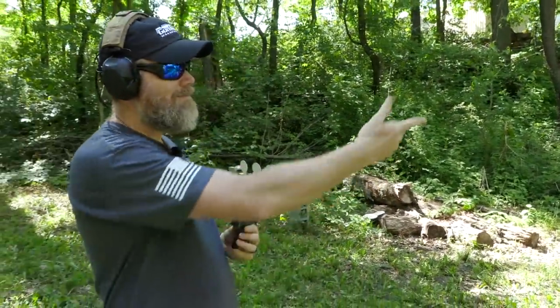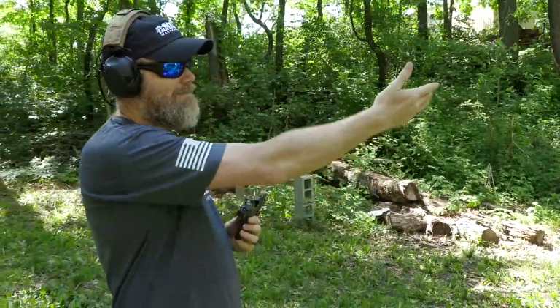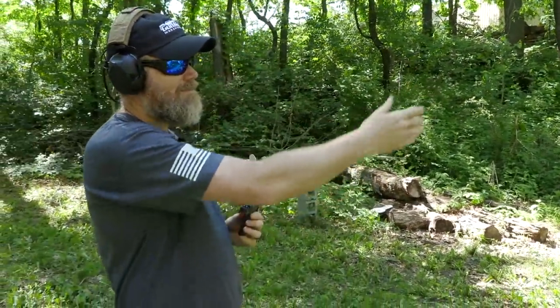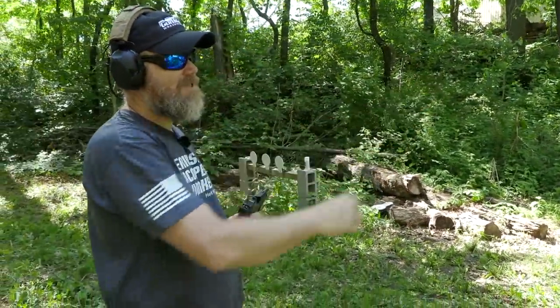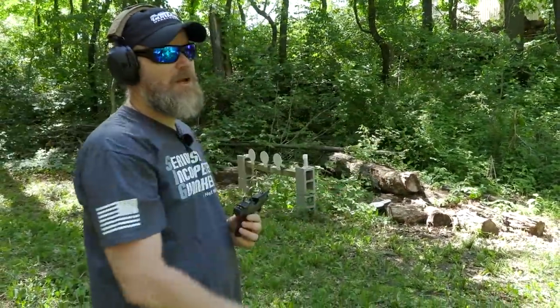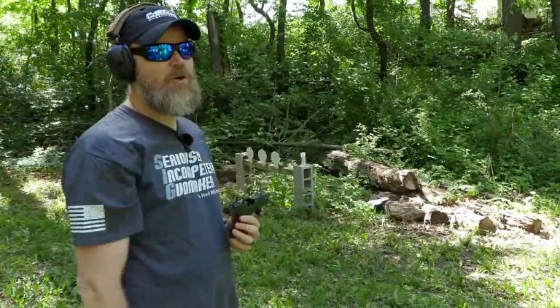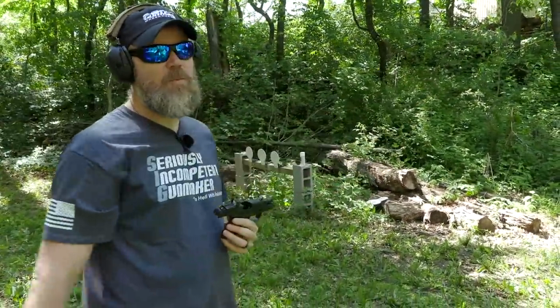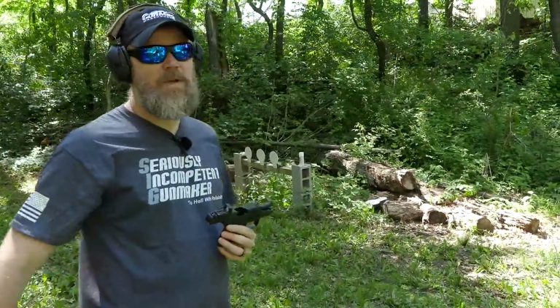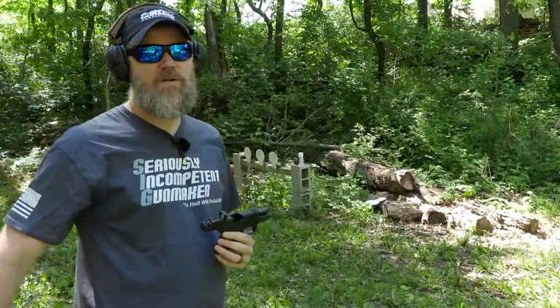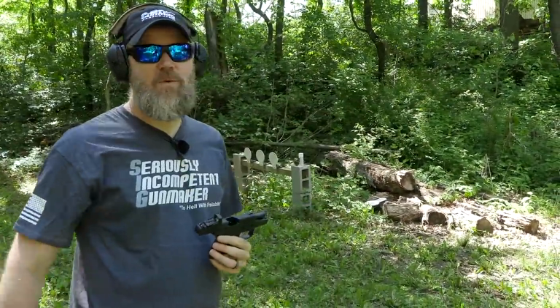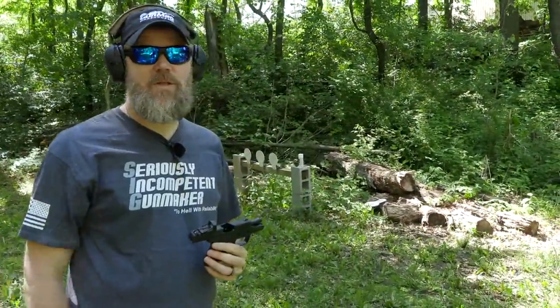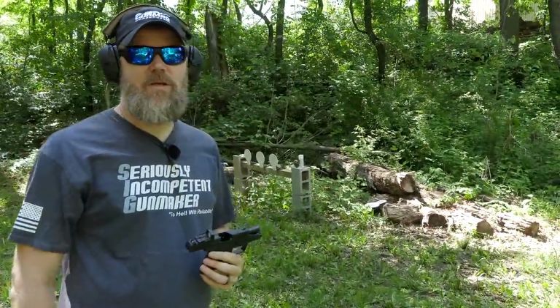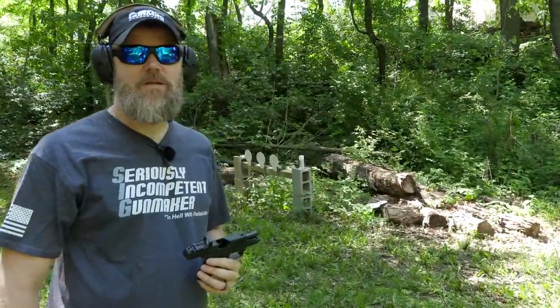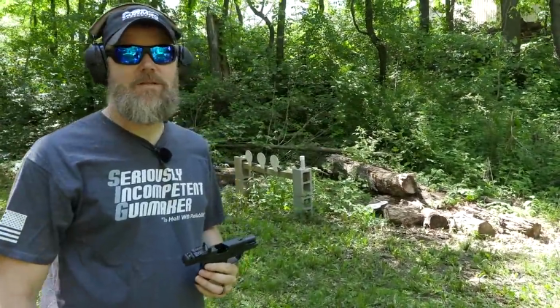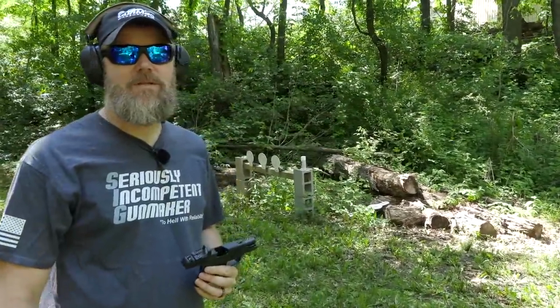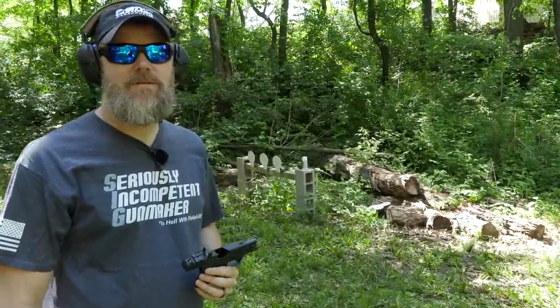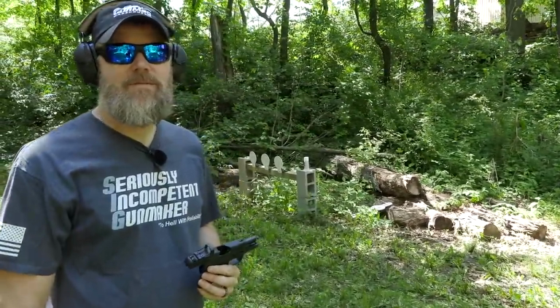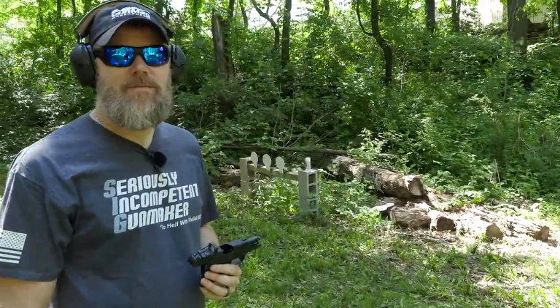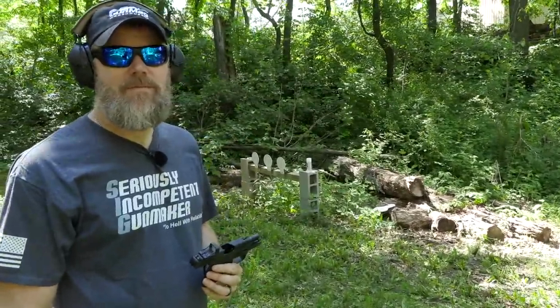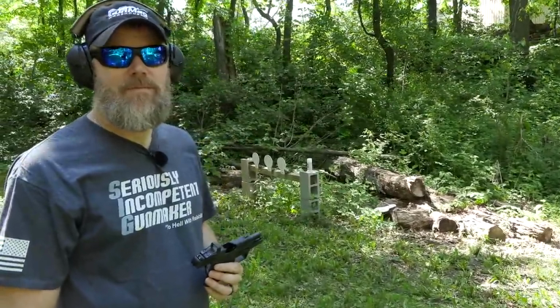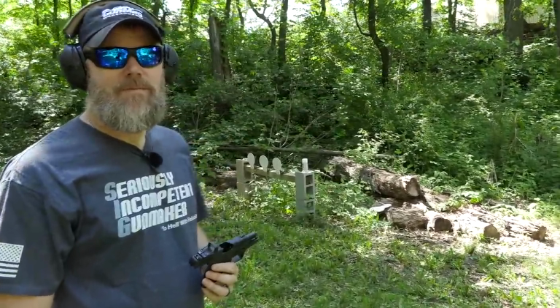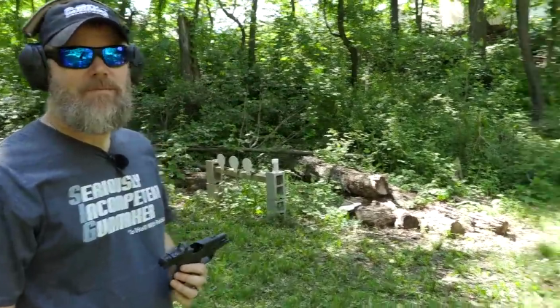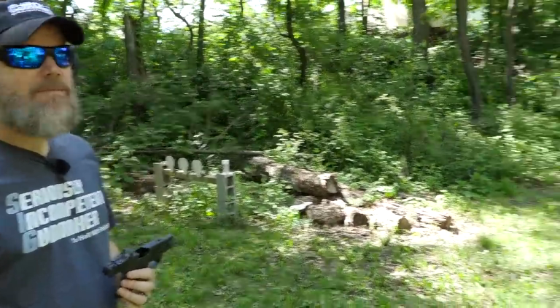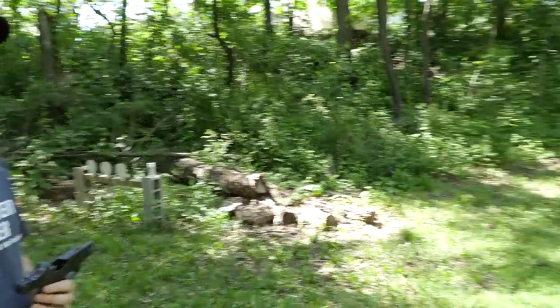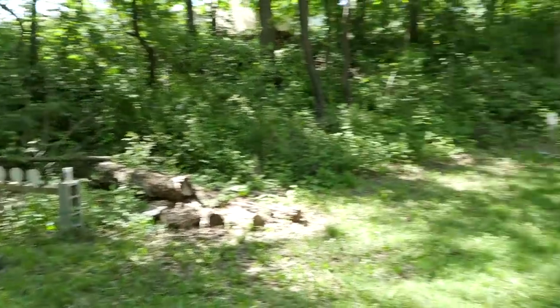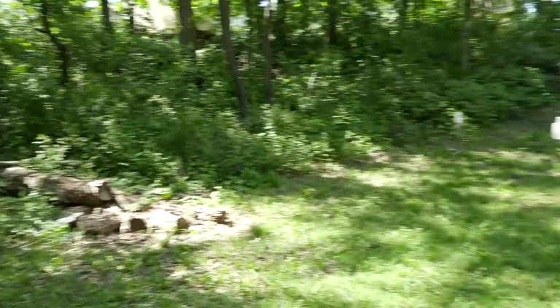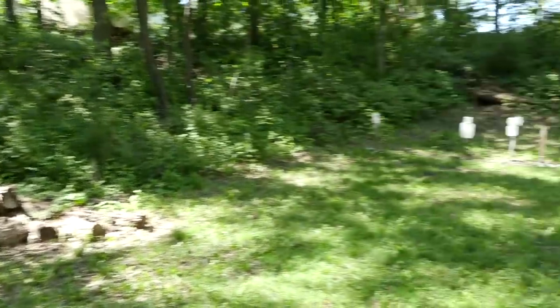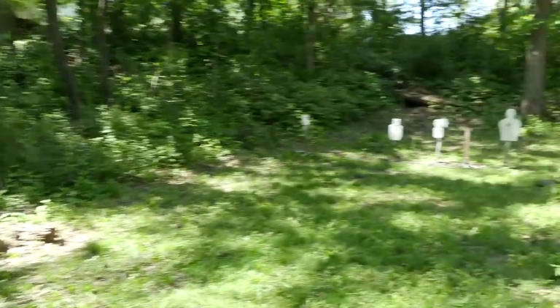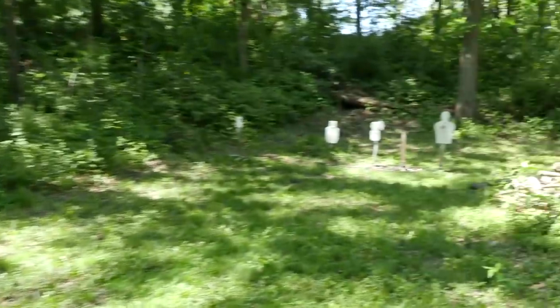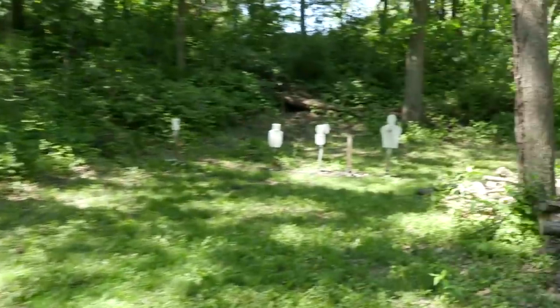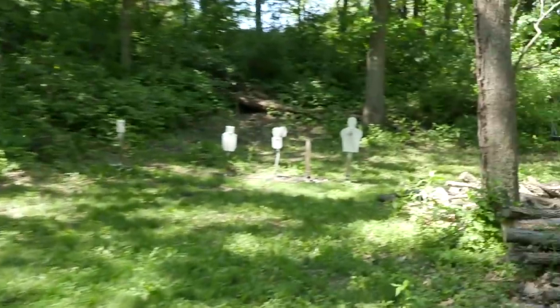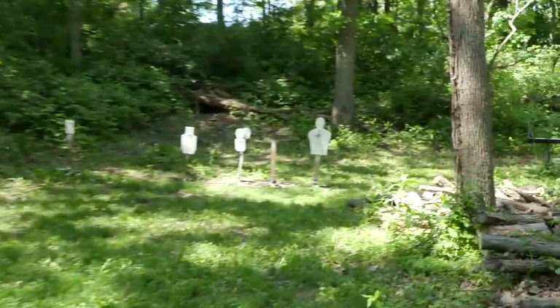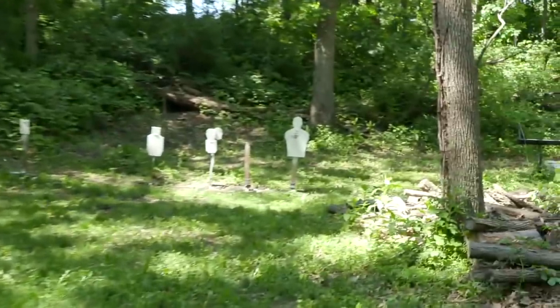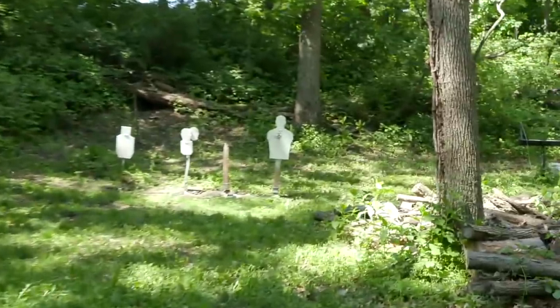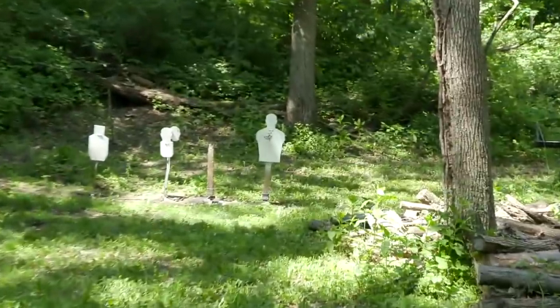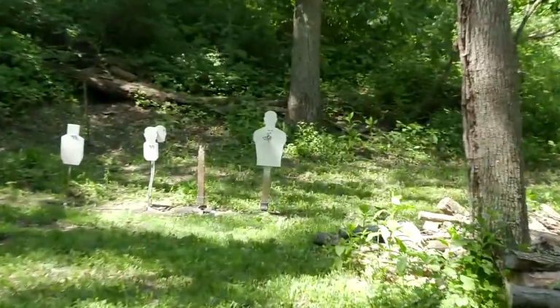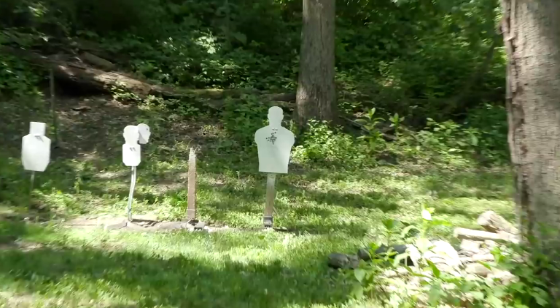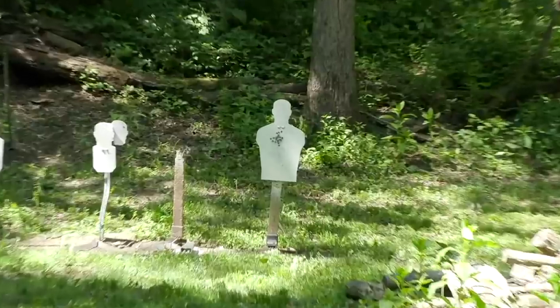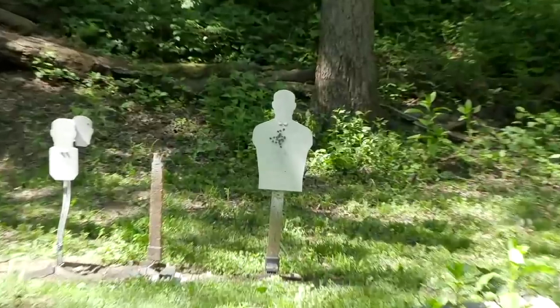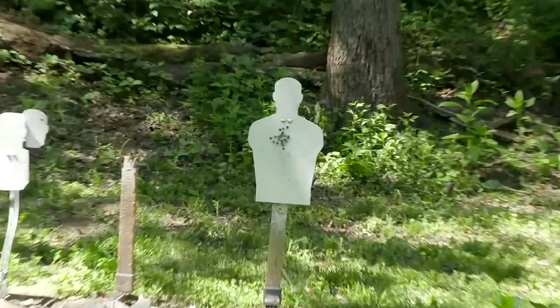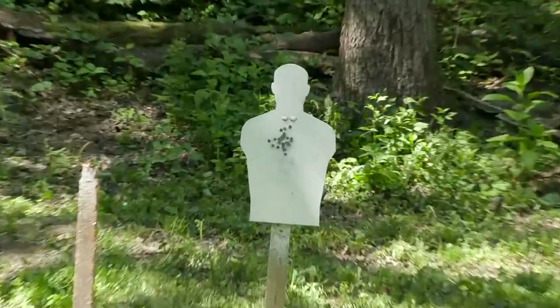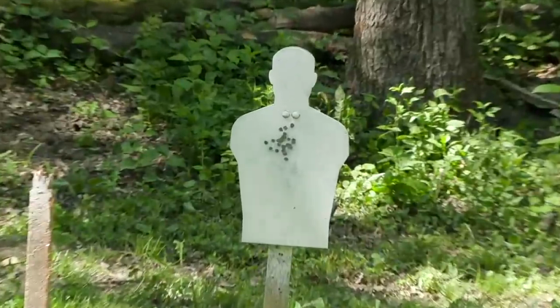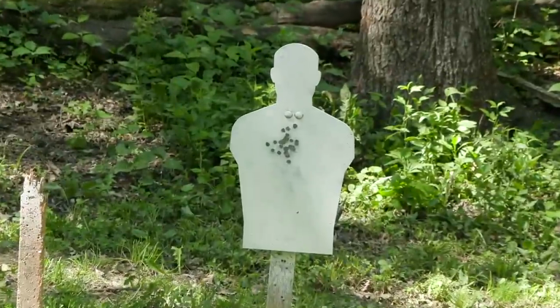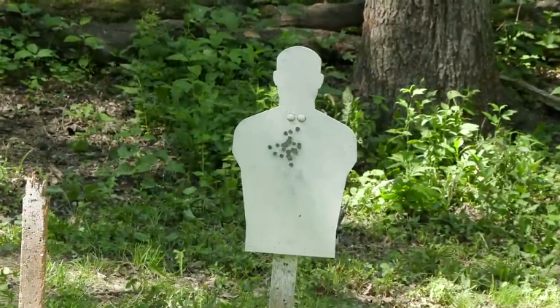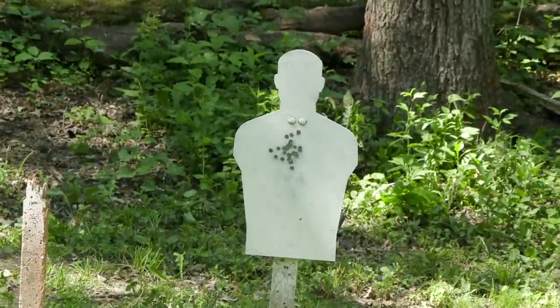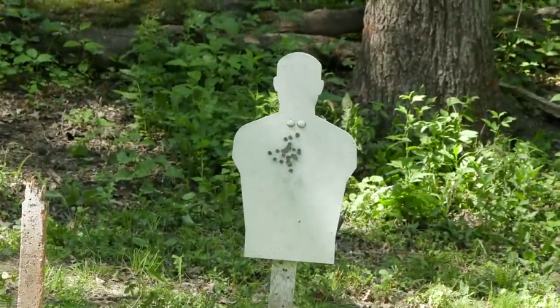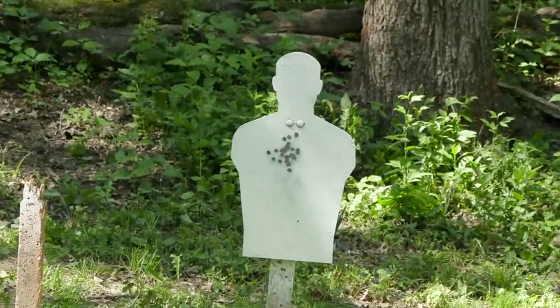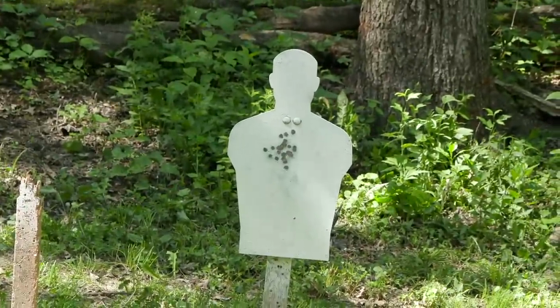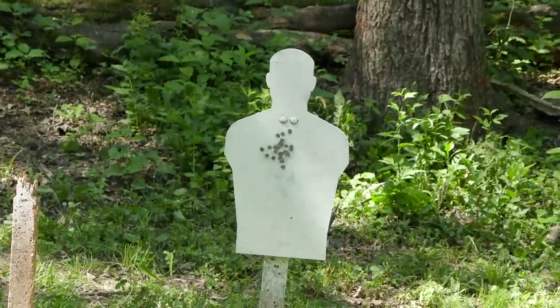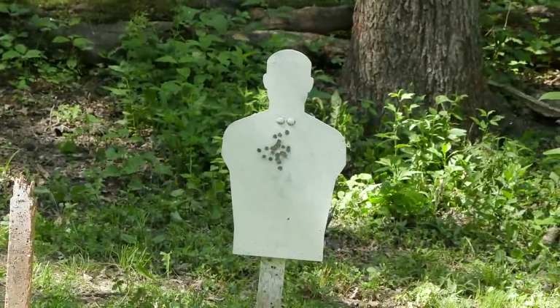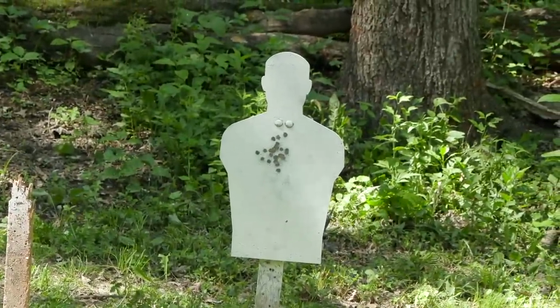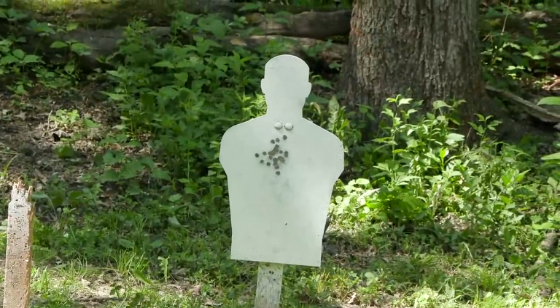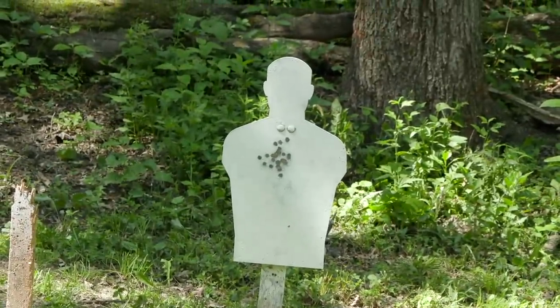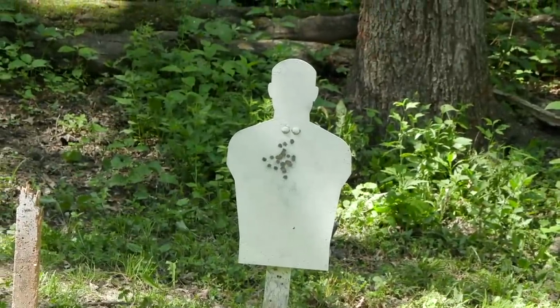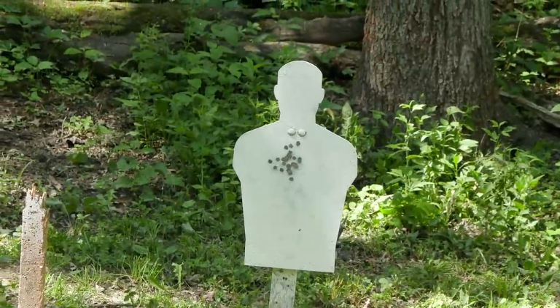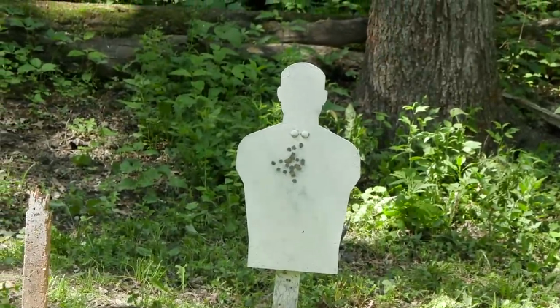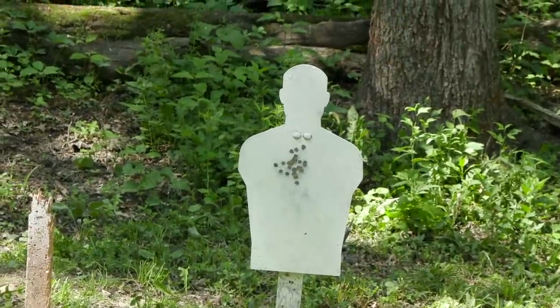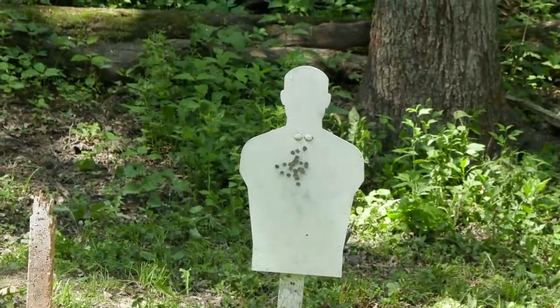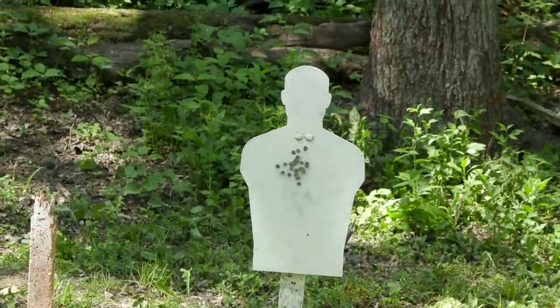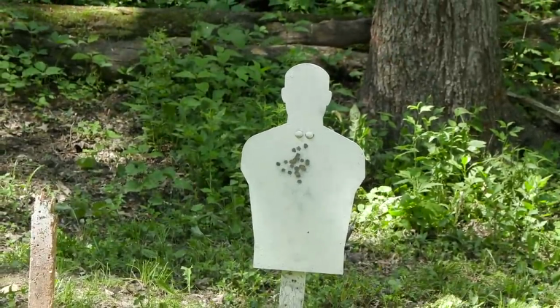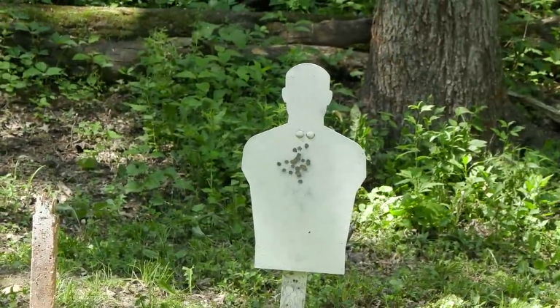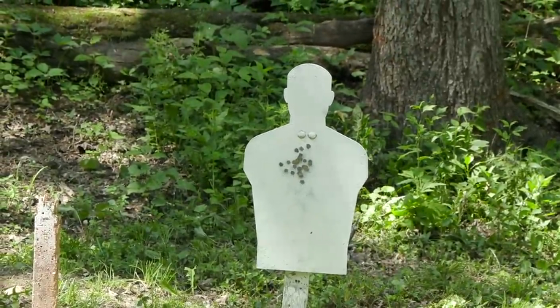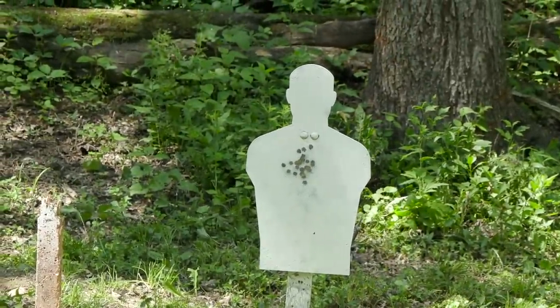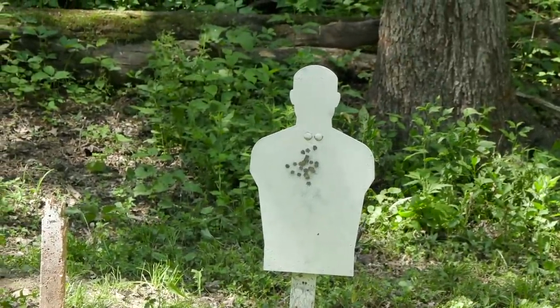It's not grouping badly at 20 yards. That's the 100-grain Fiocchi frangible ammunition.